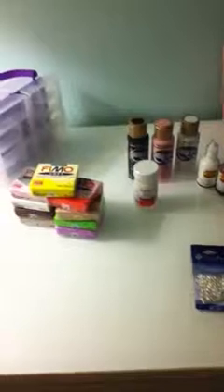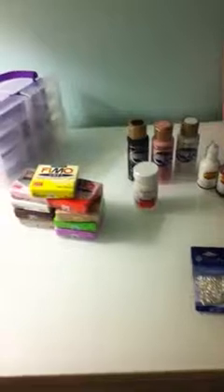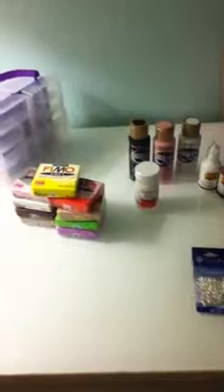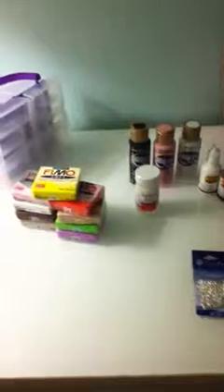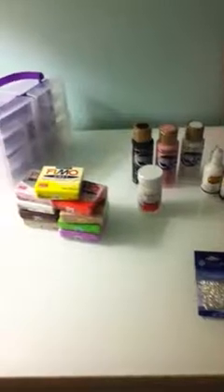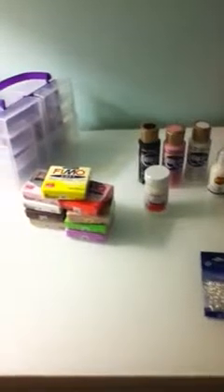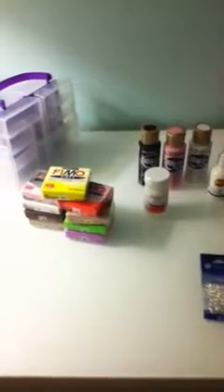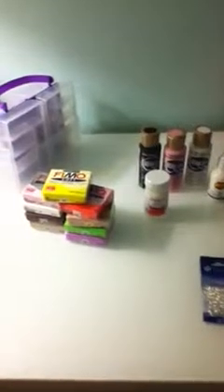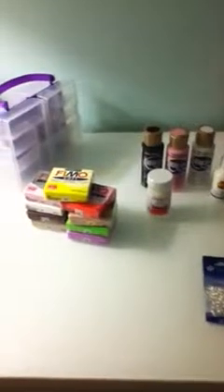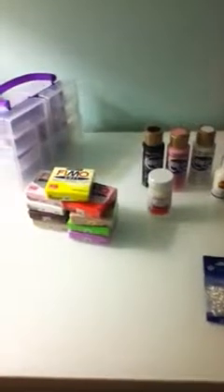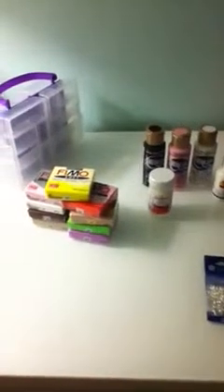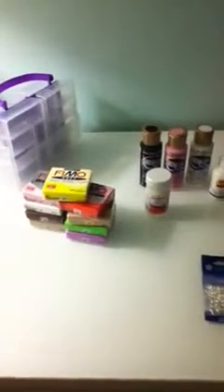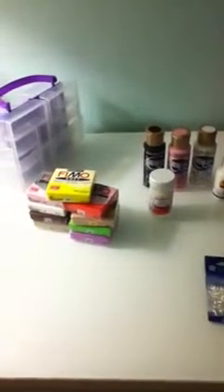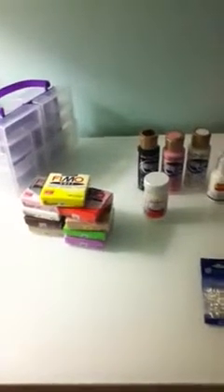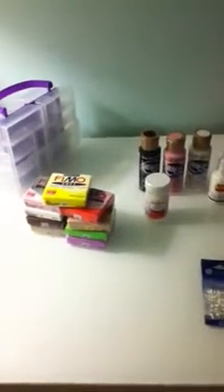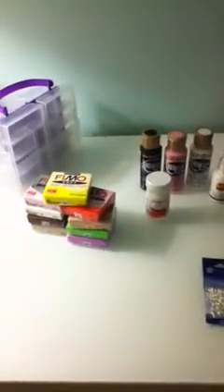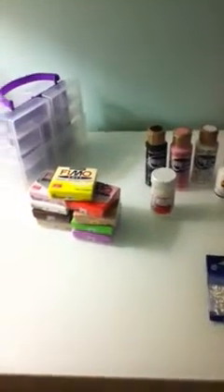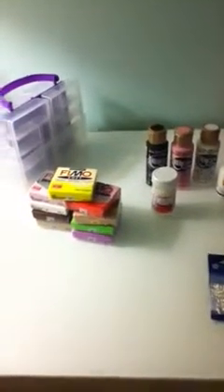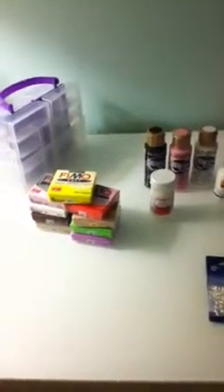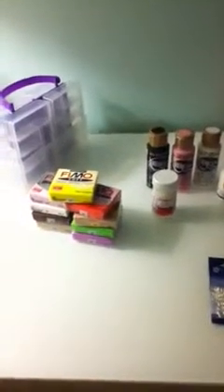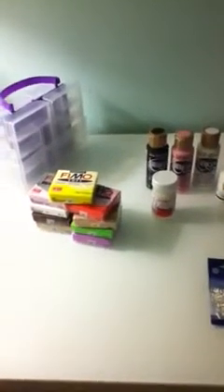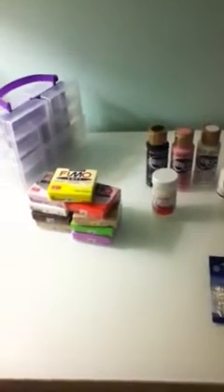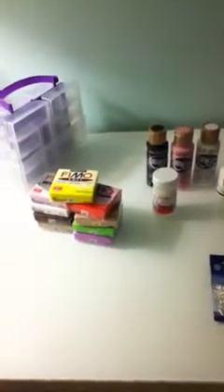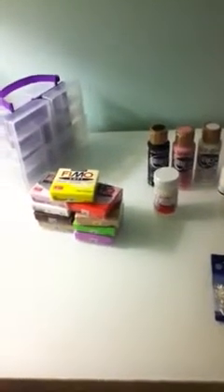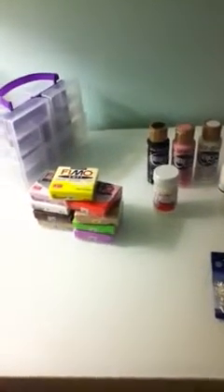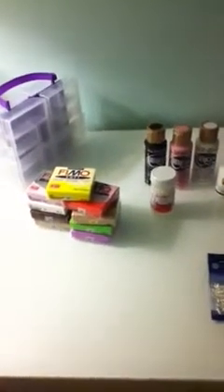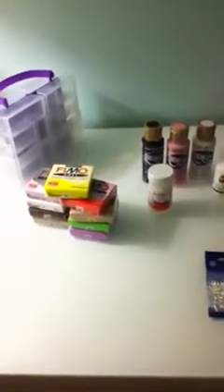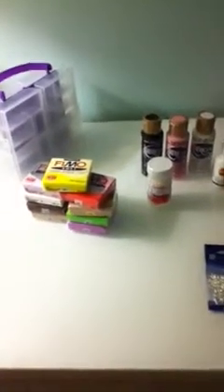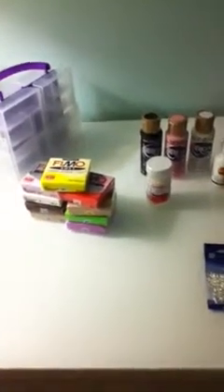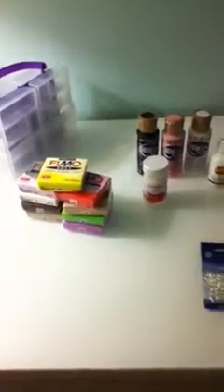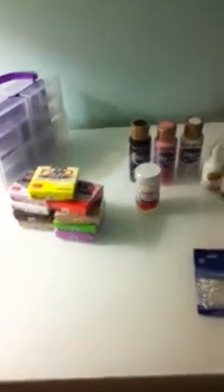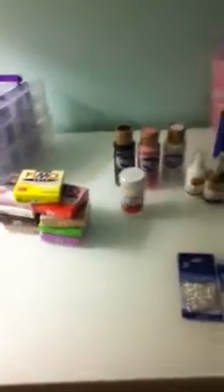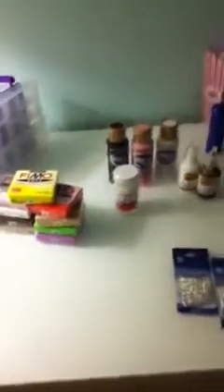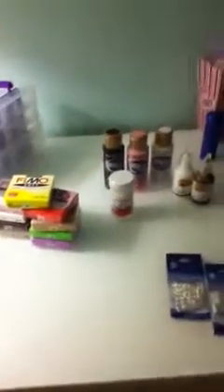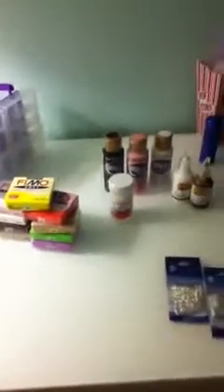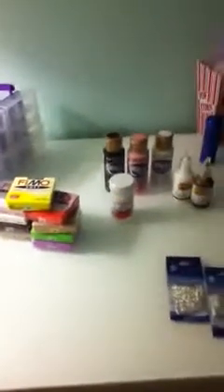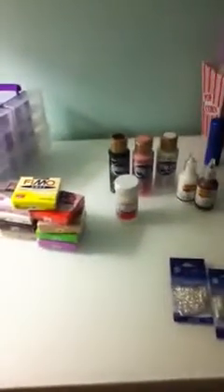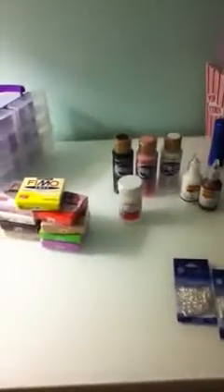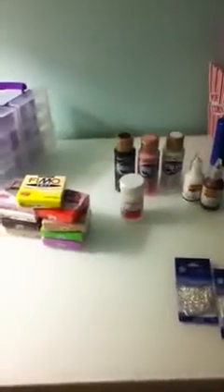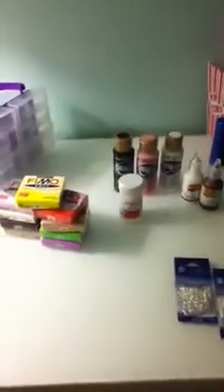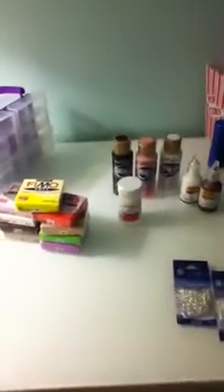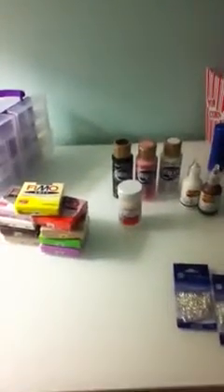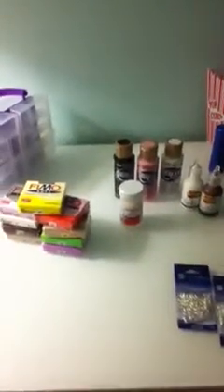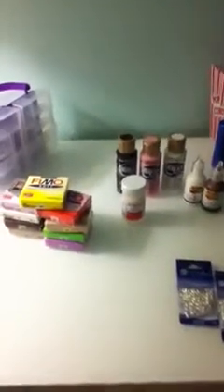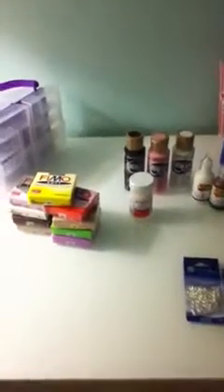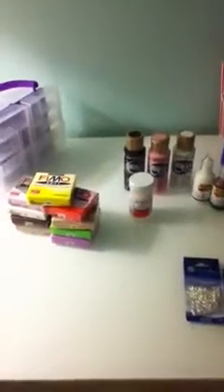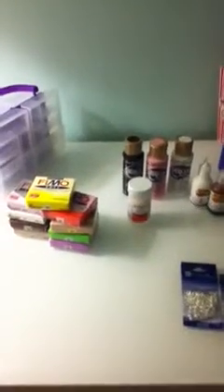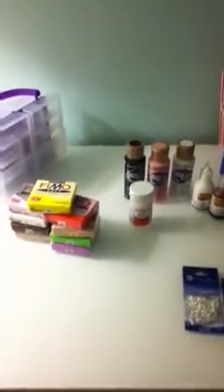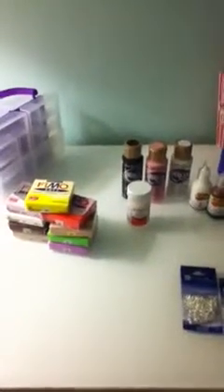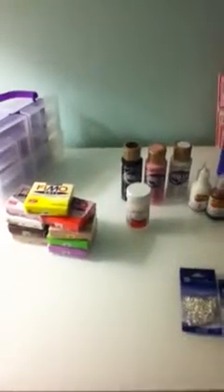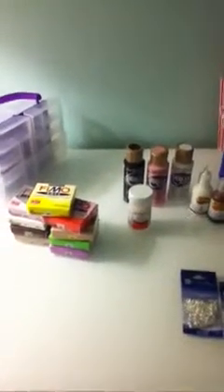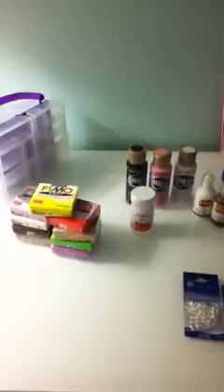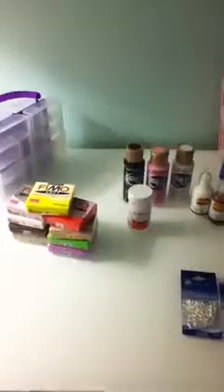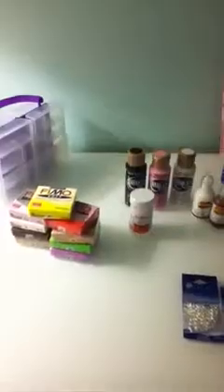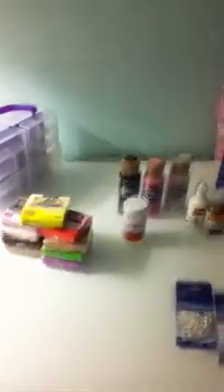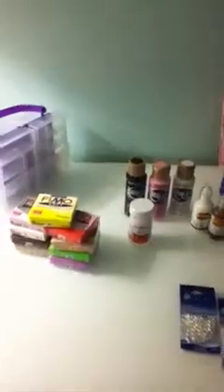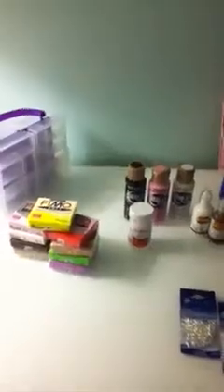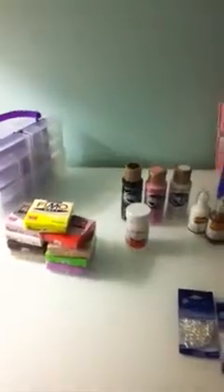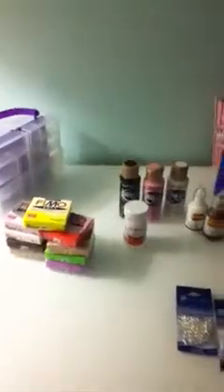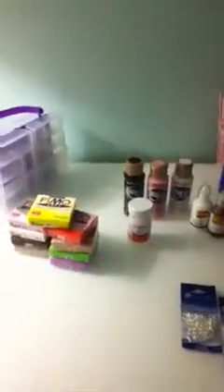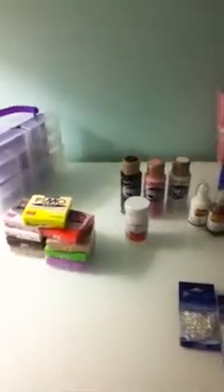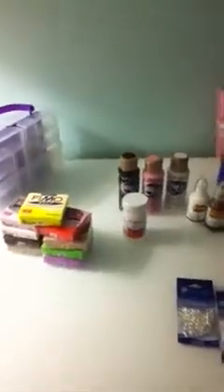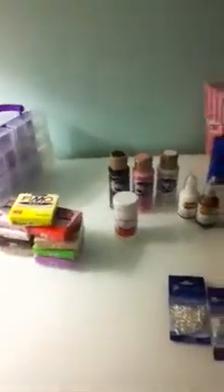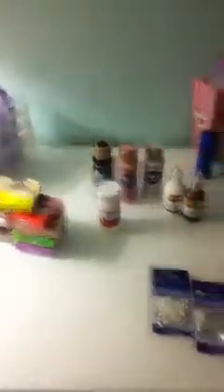Hello YouTubers! I went to my local Joann Fabric and Crafts and I got some things I wanted, so let's get started.